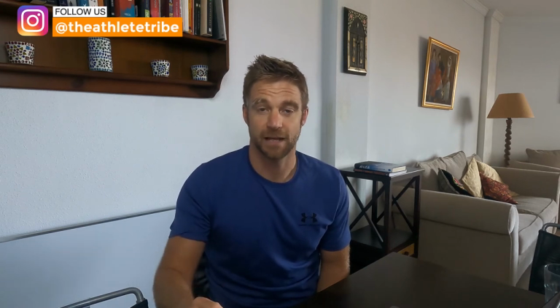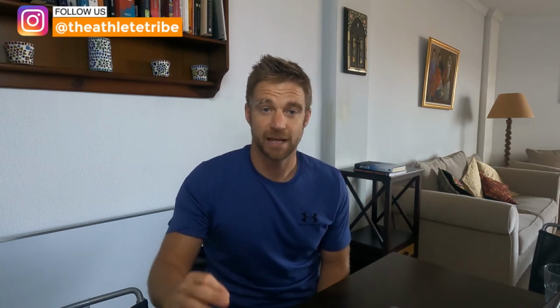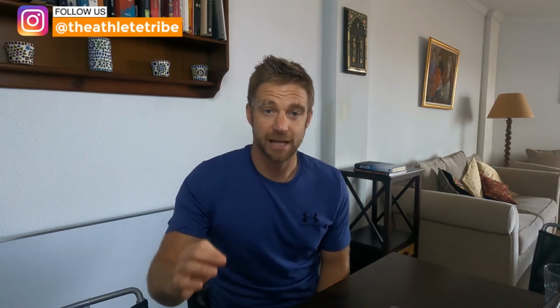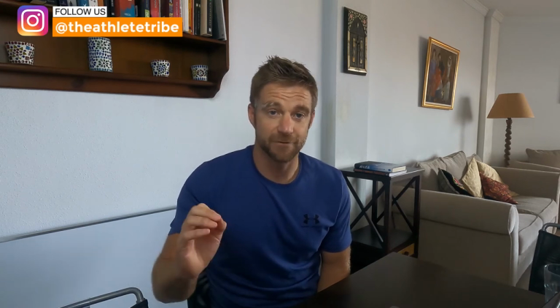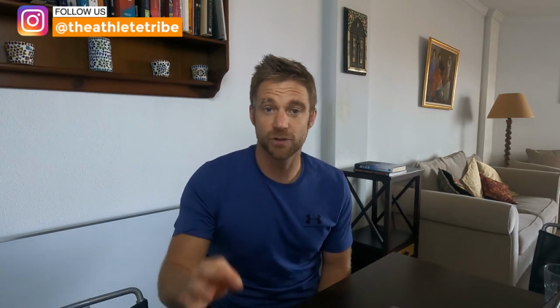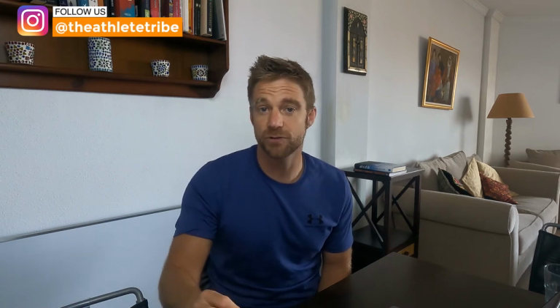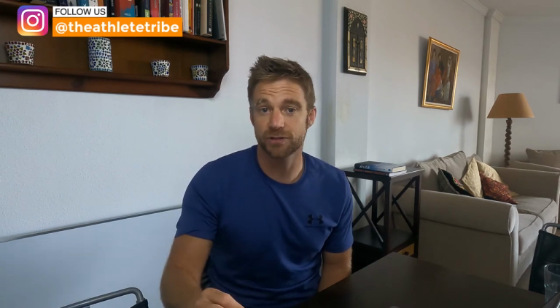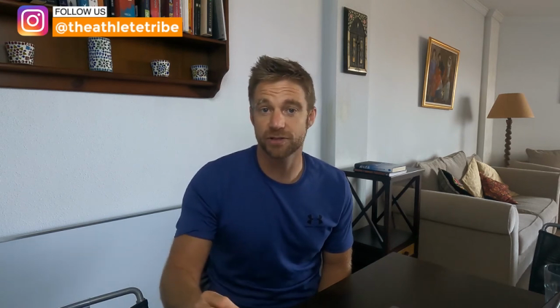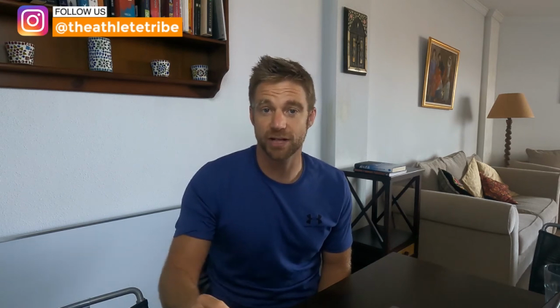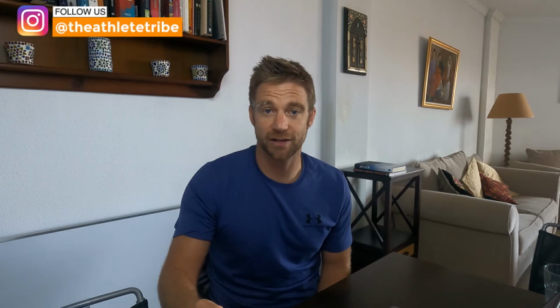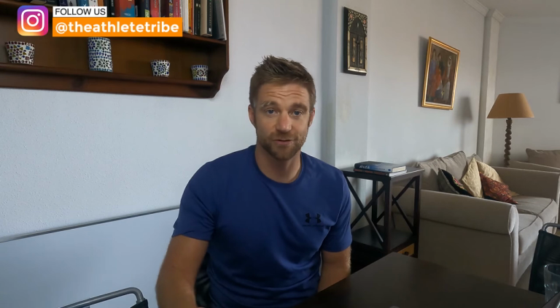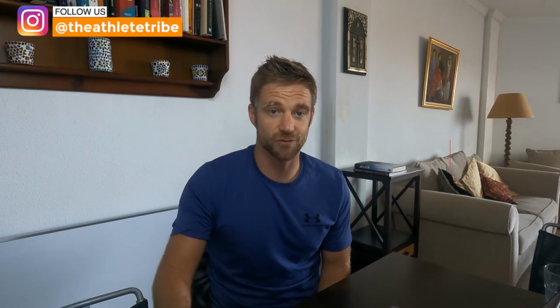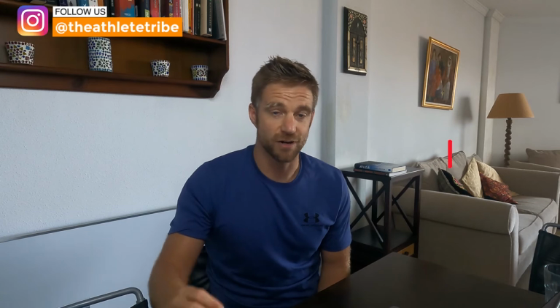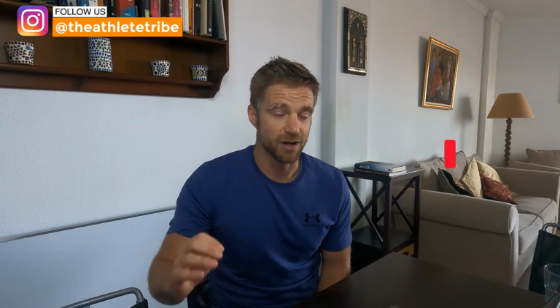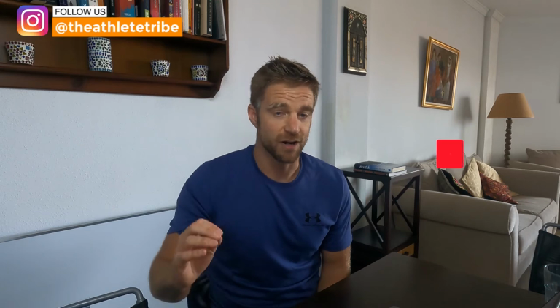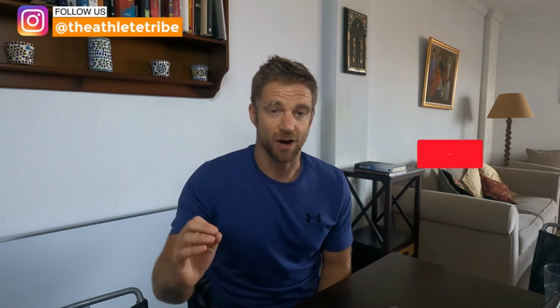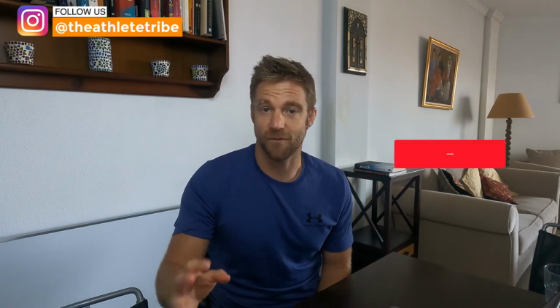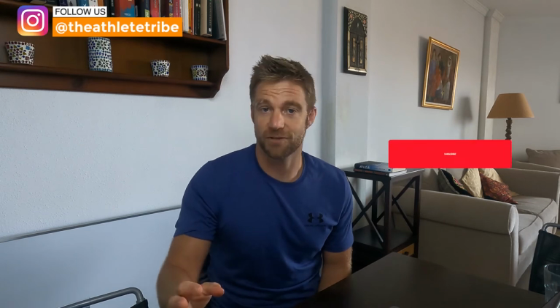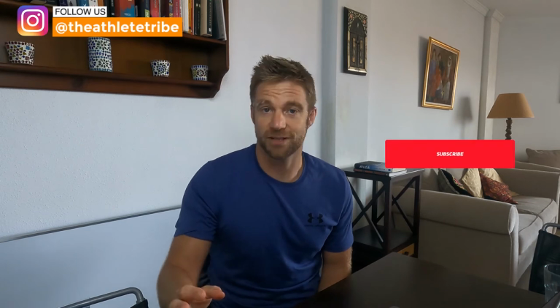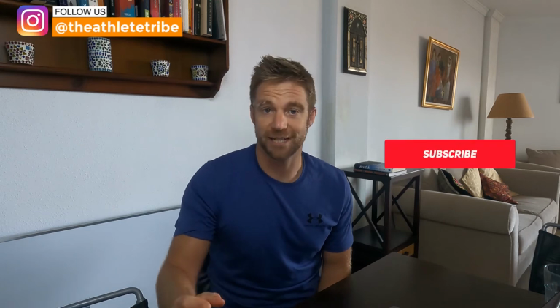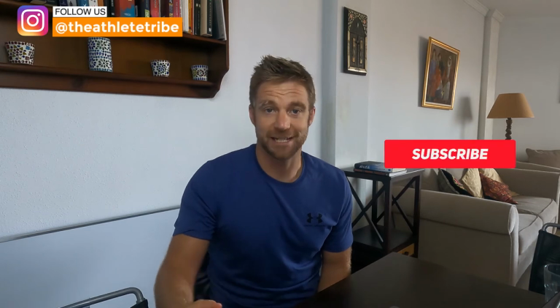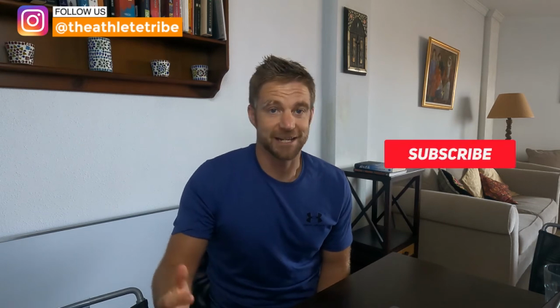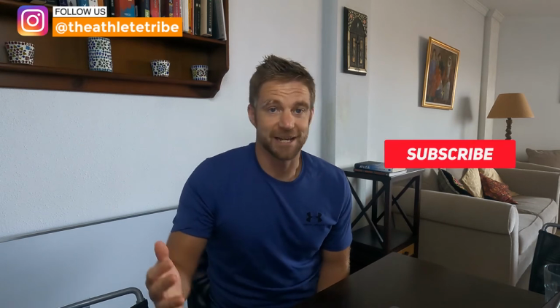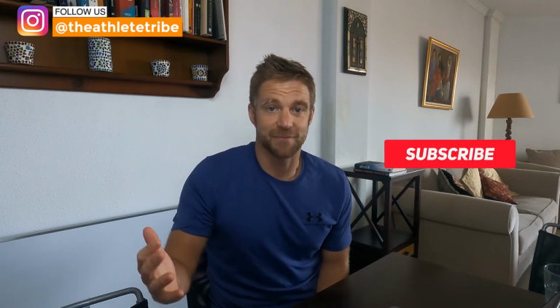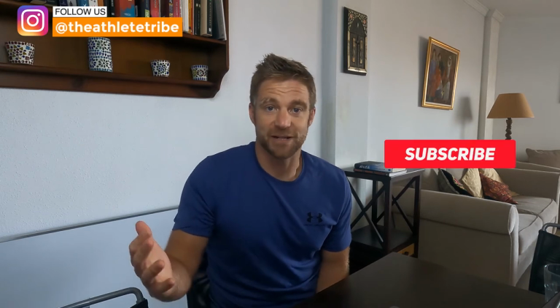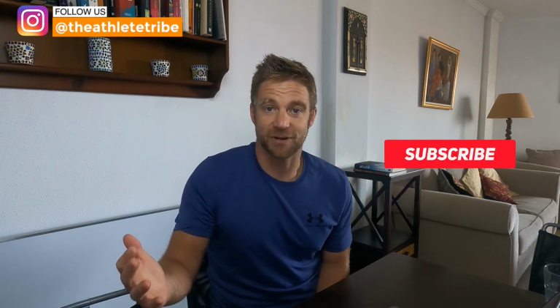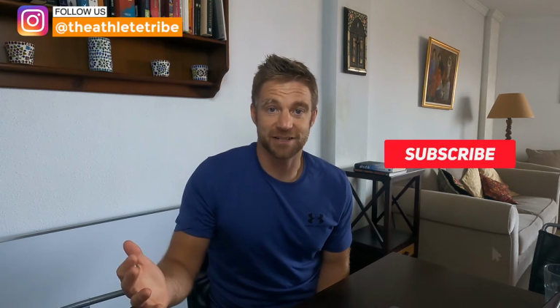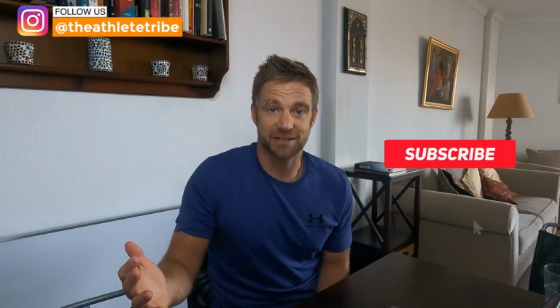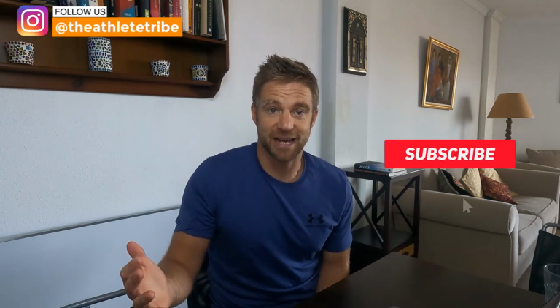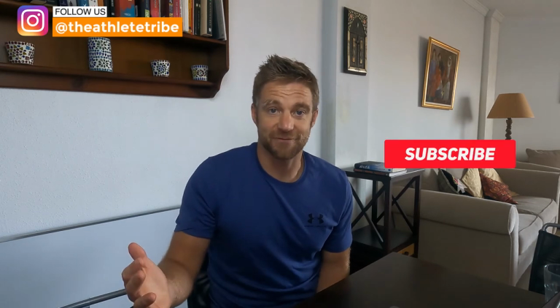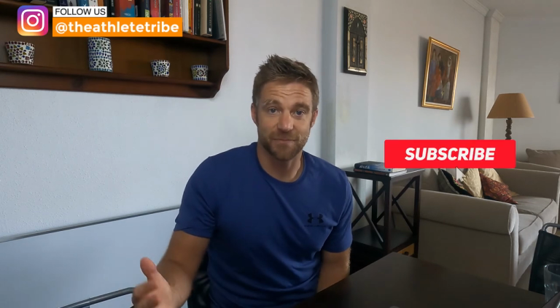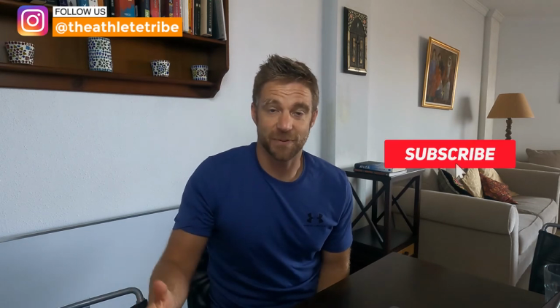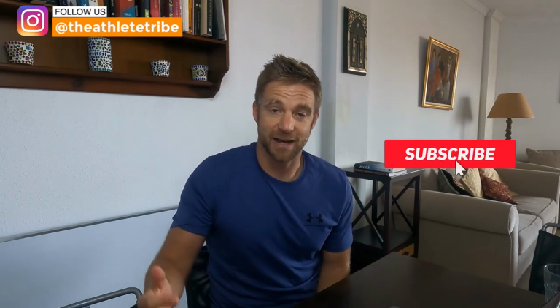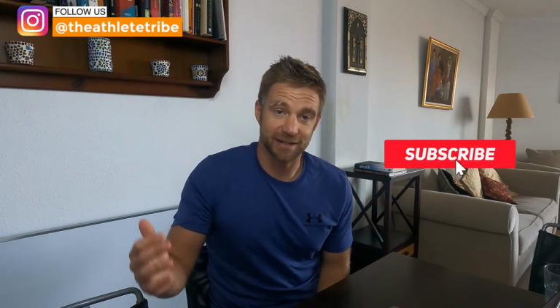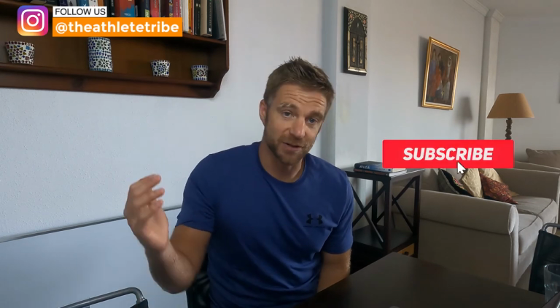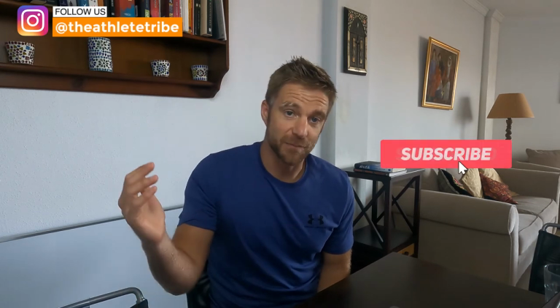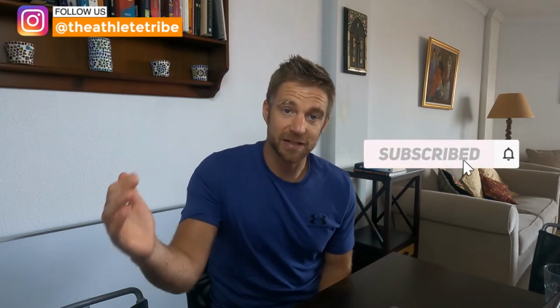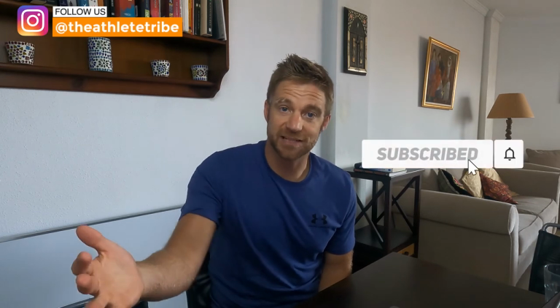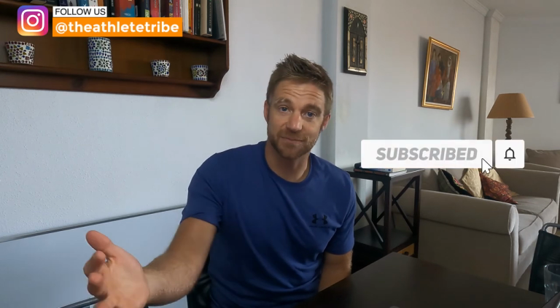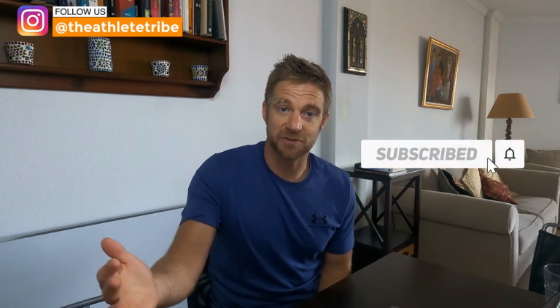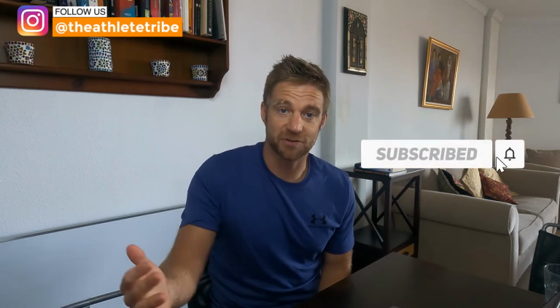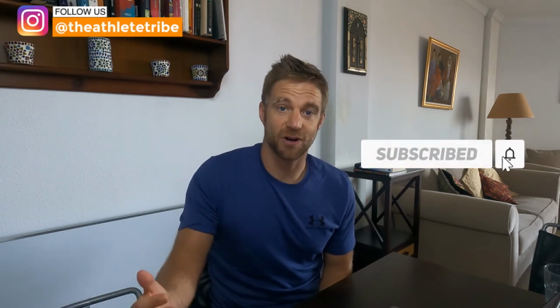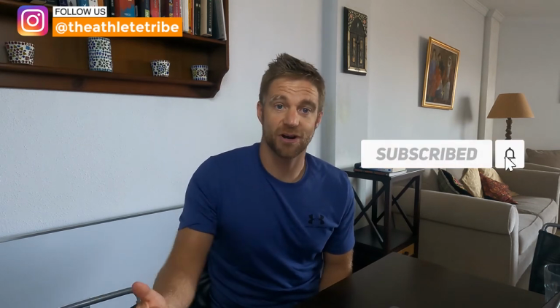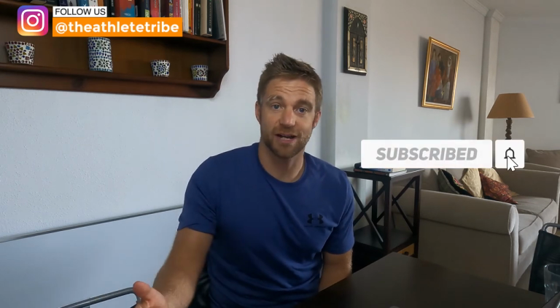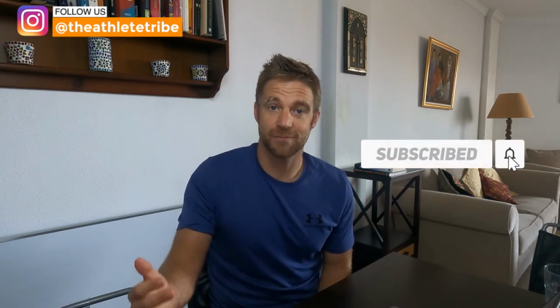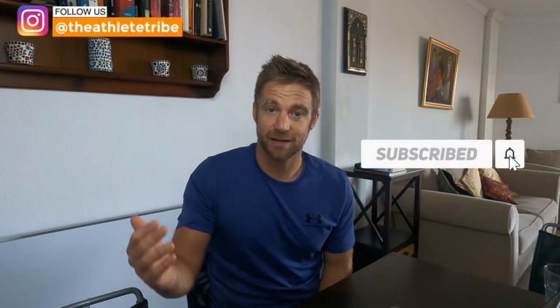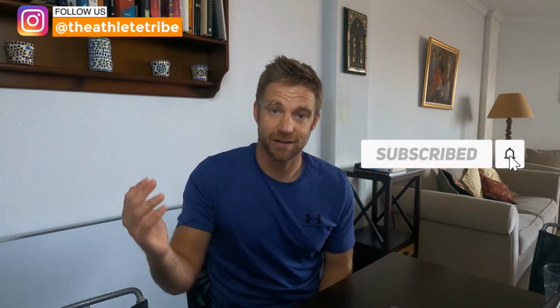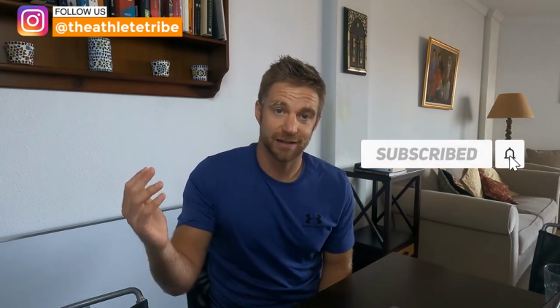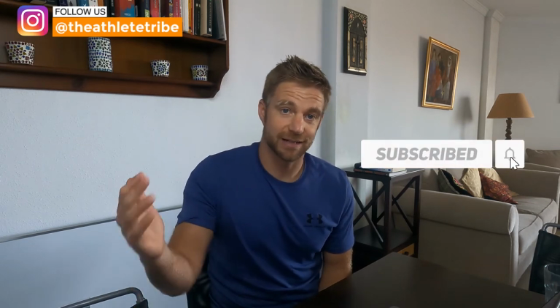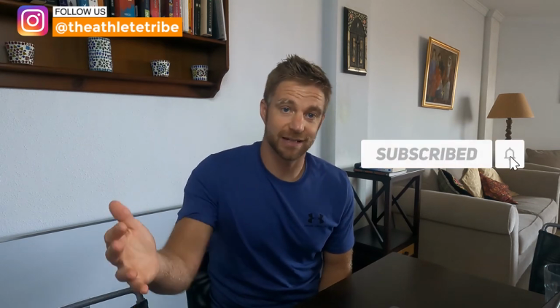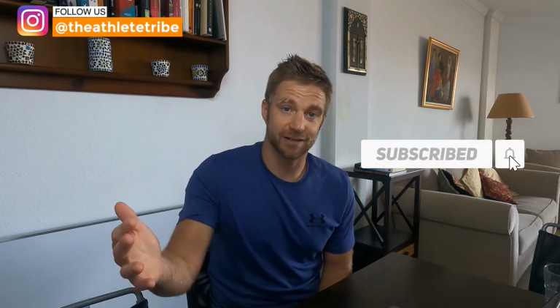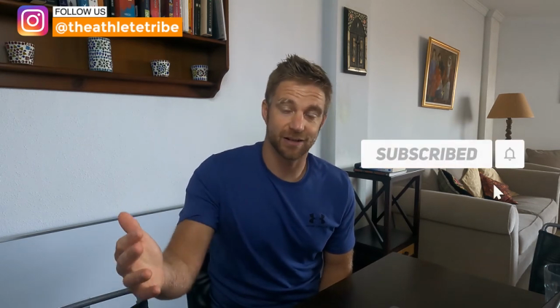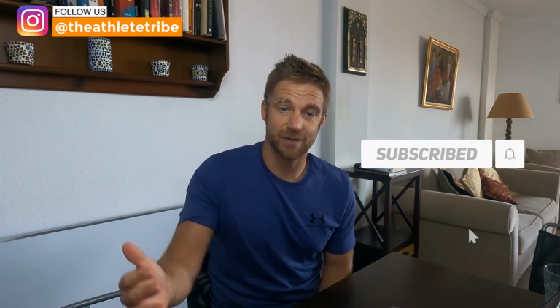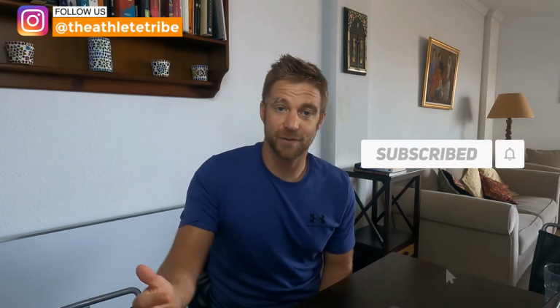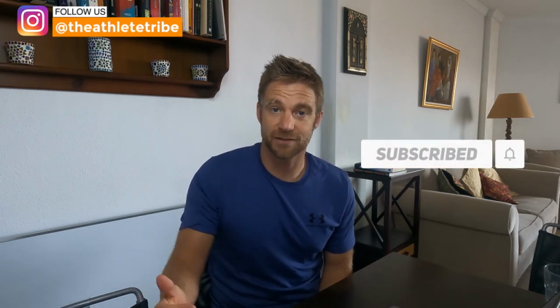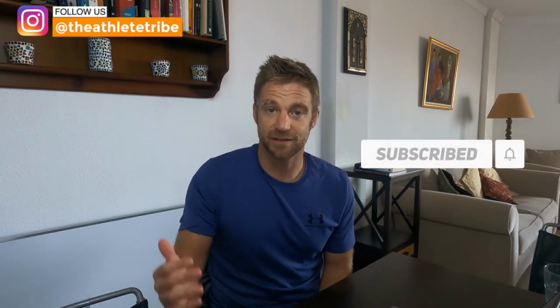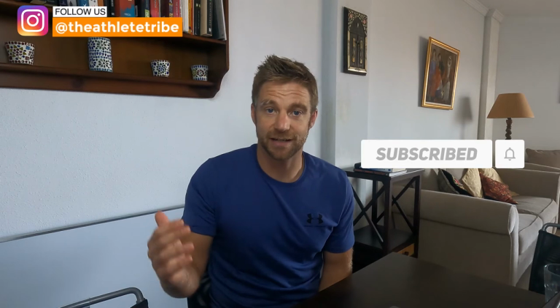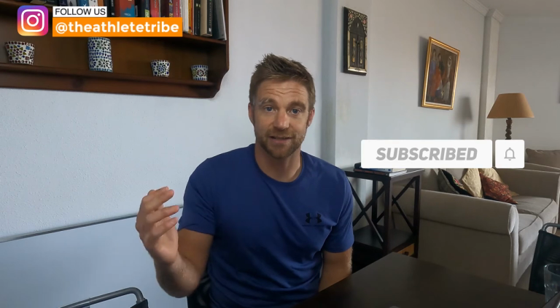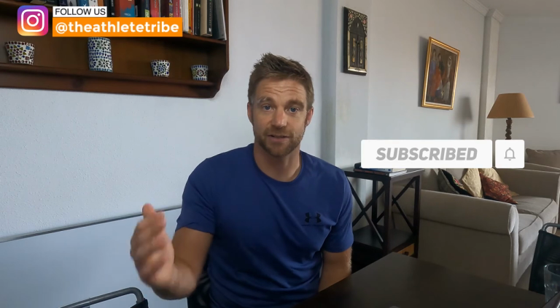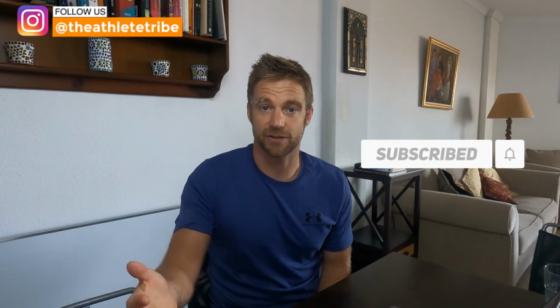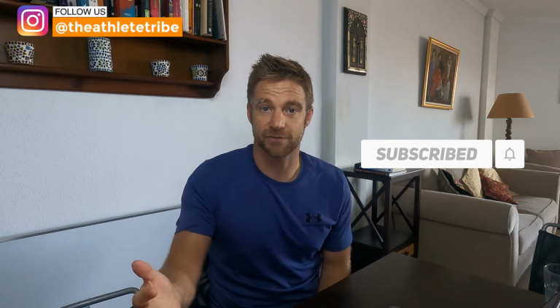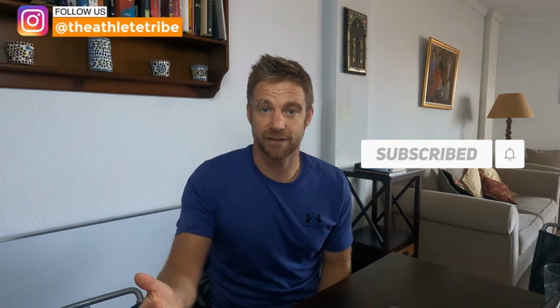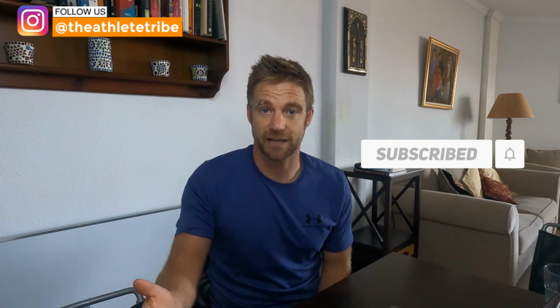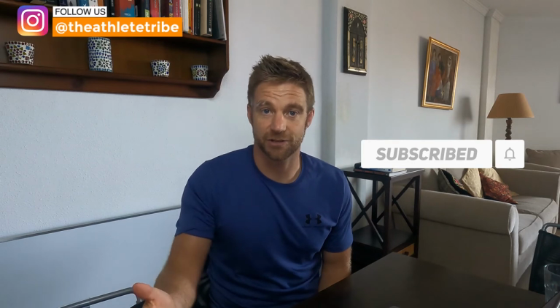If you're new to the channel, it would be great to have you back so please subscribe, click the like button and the notification.